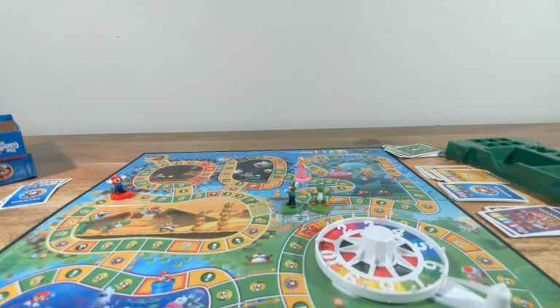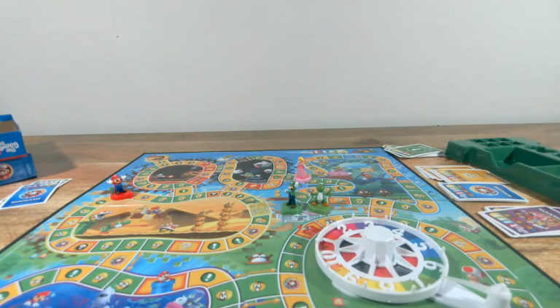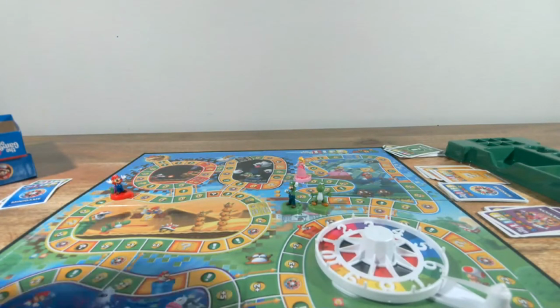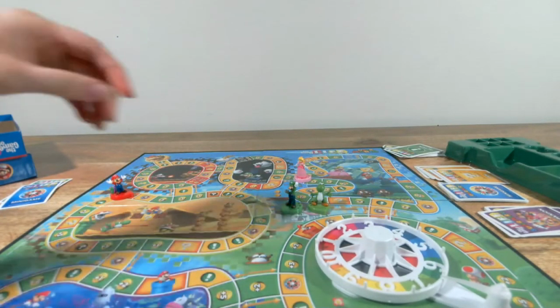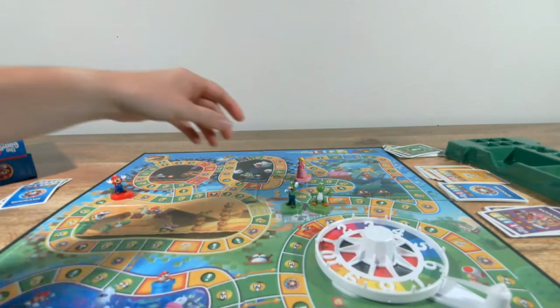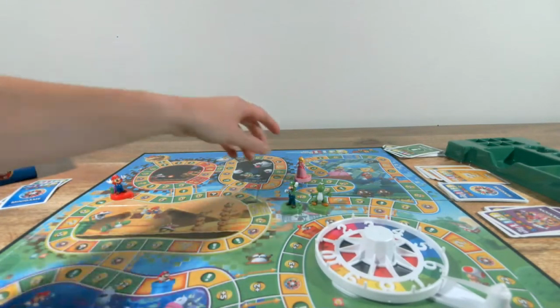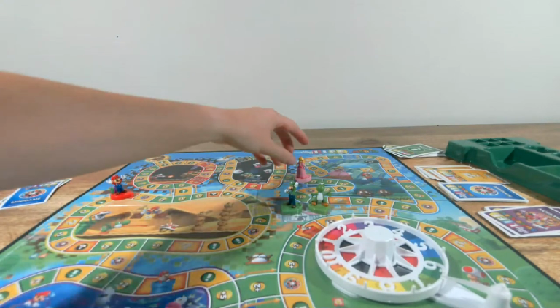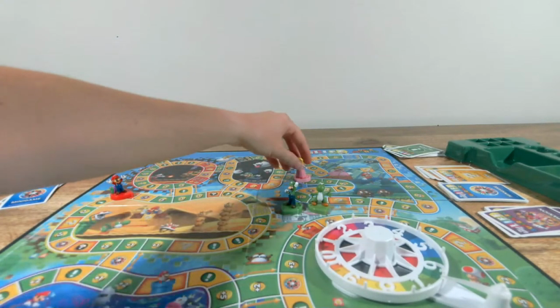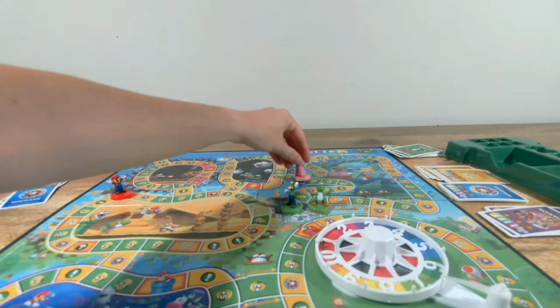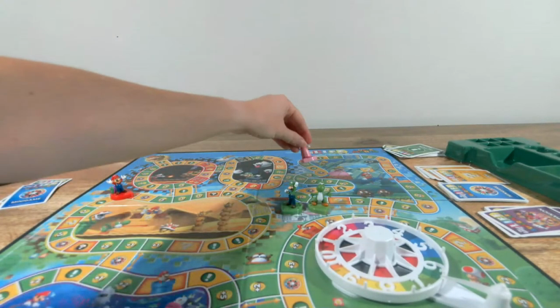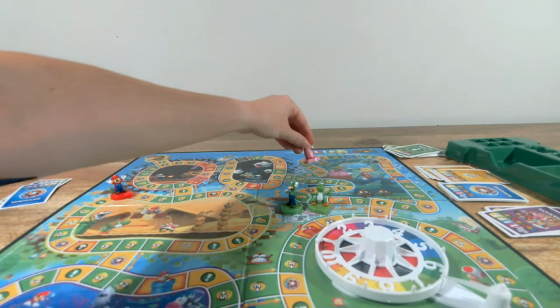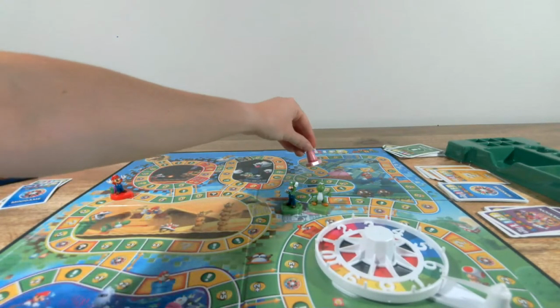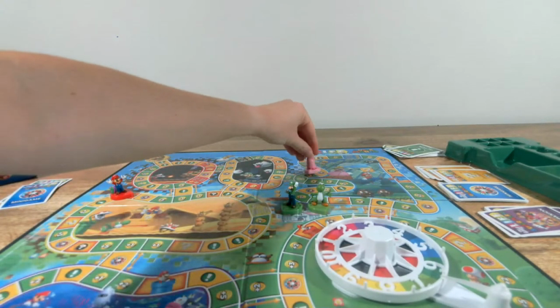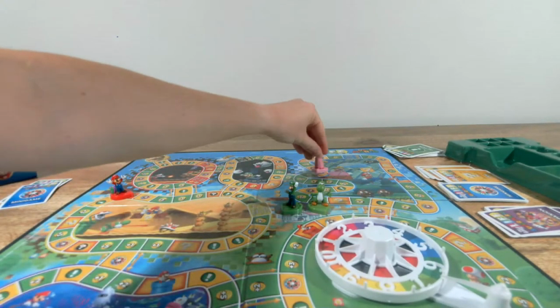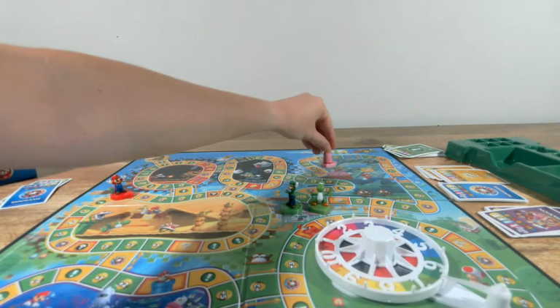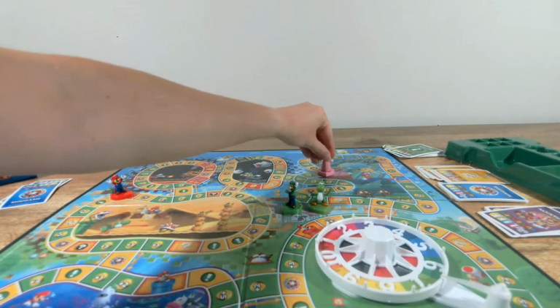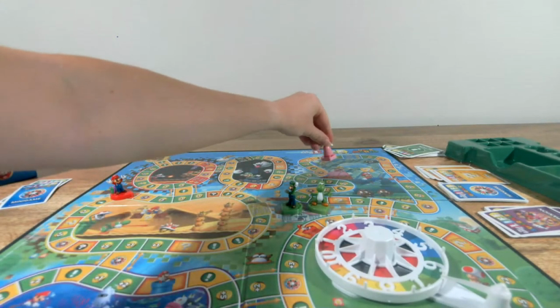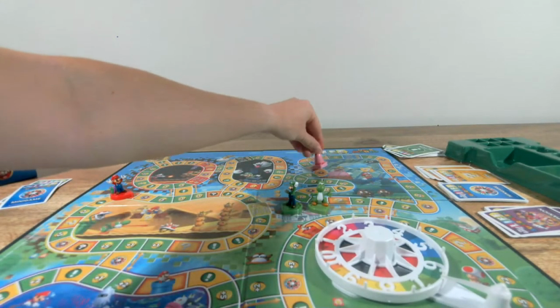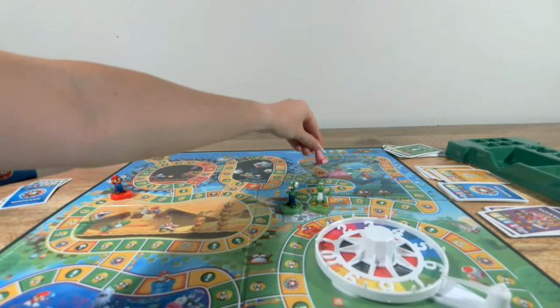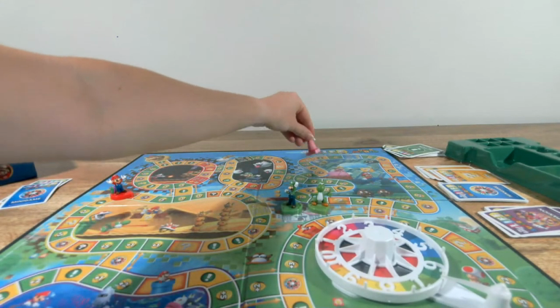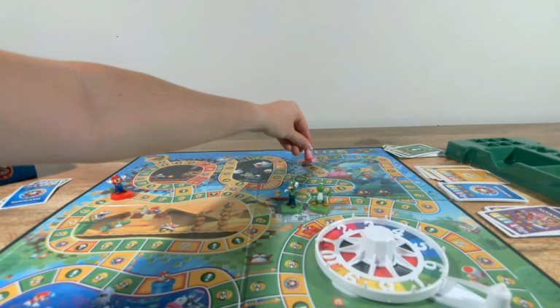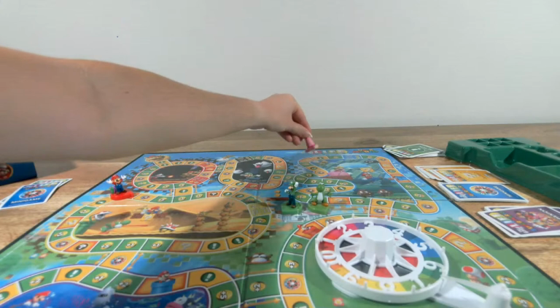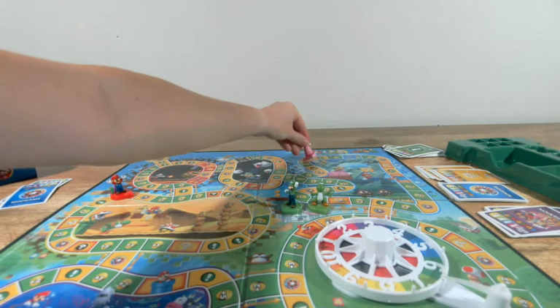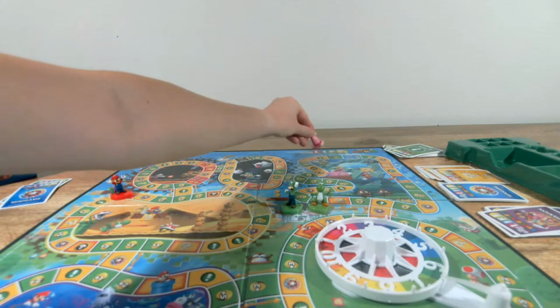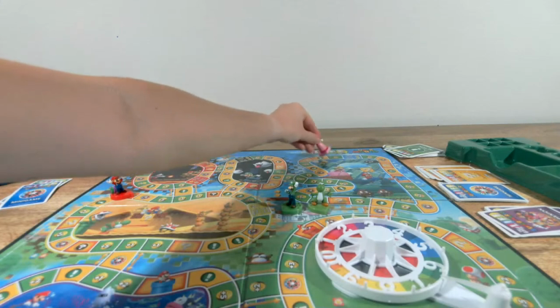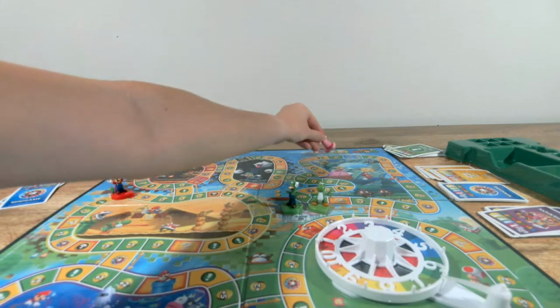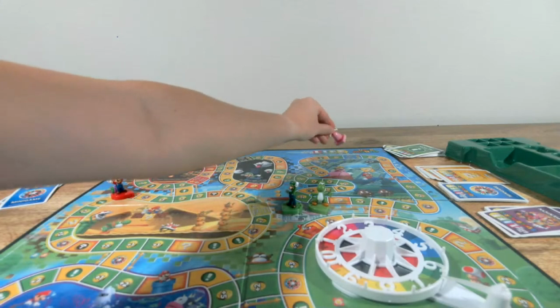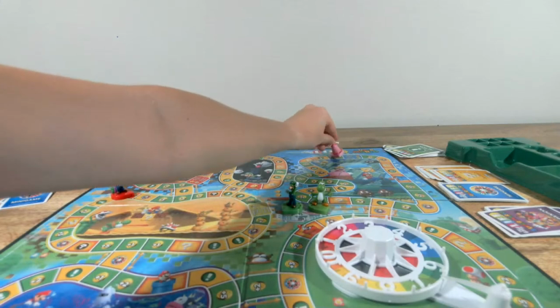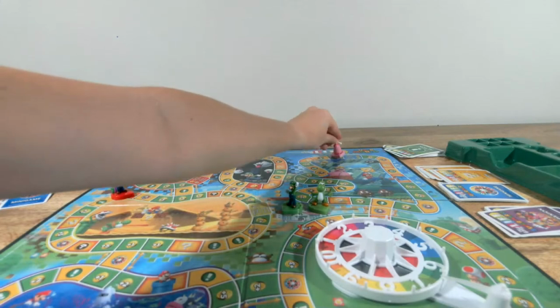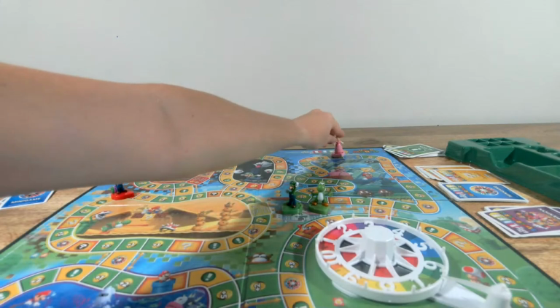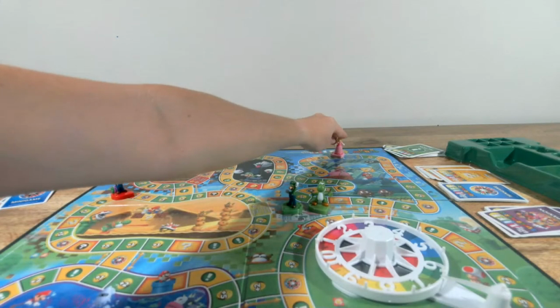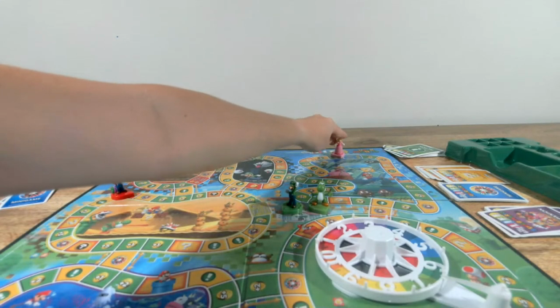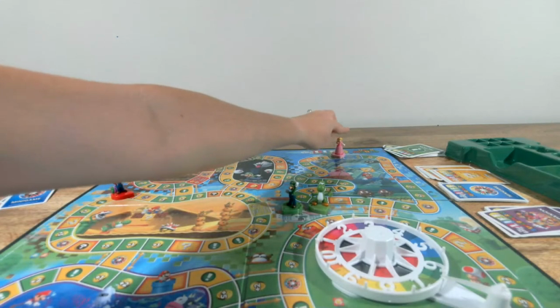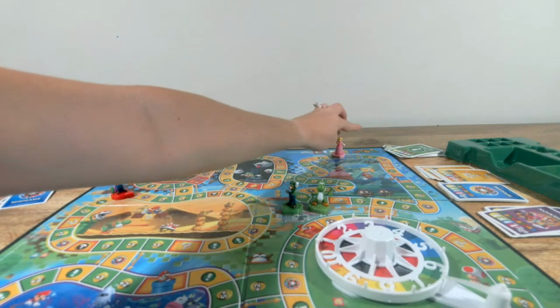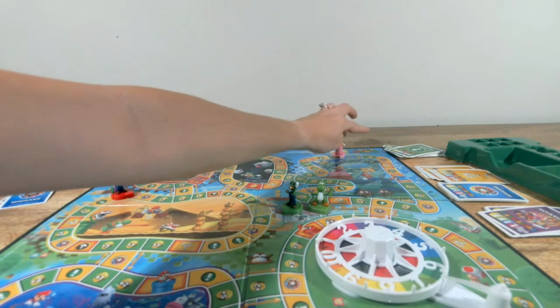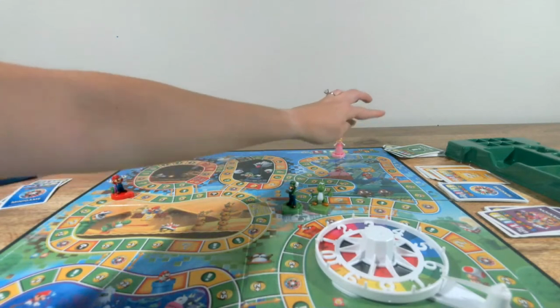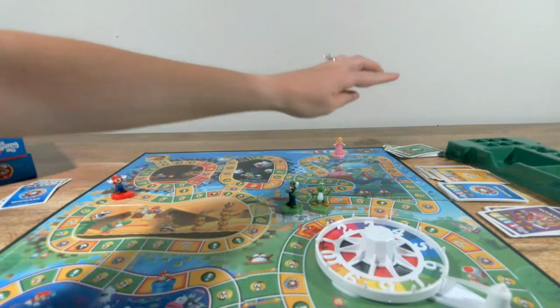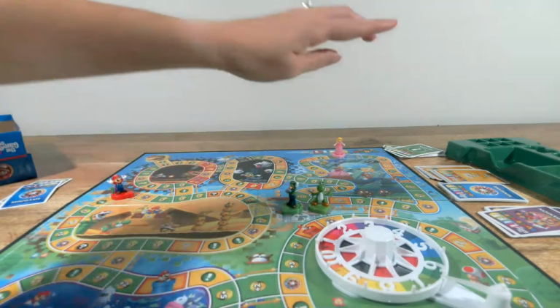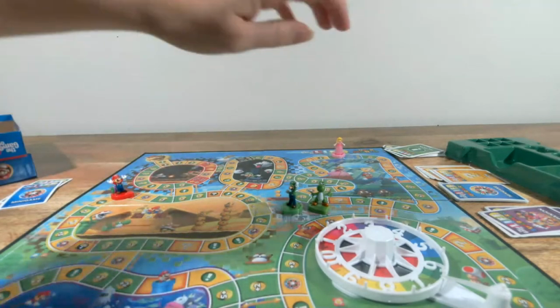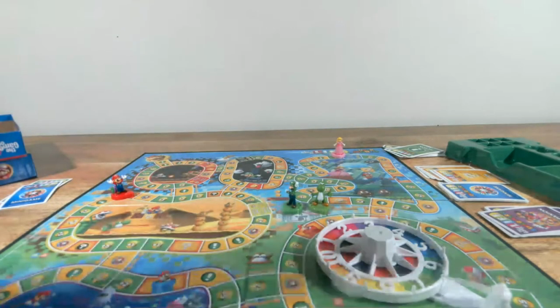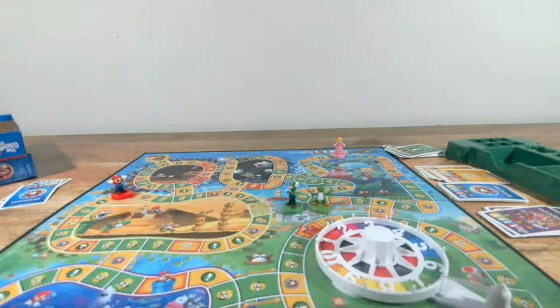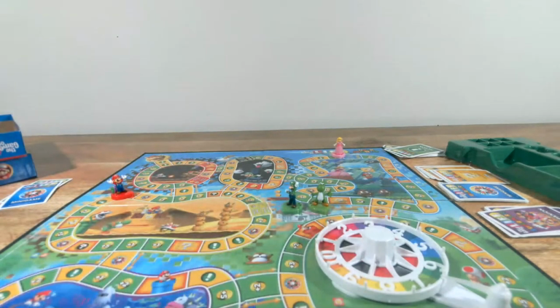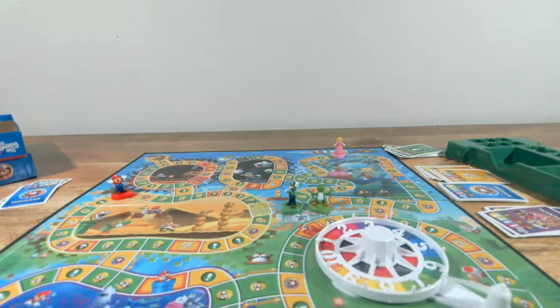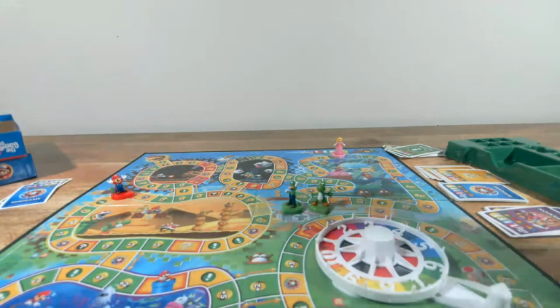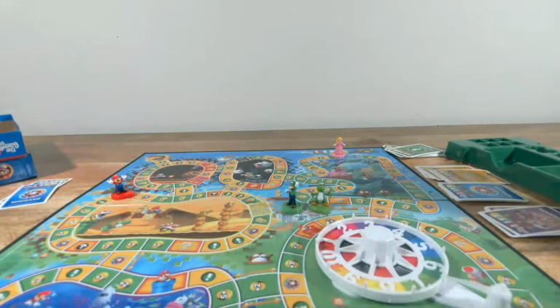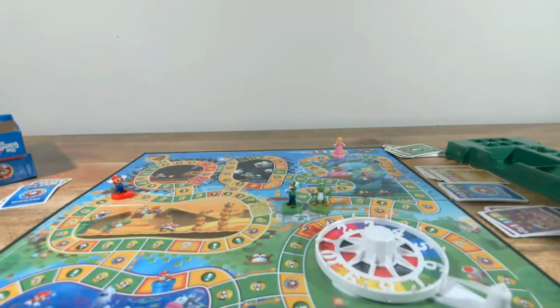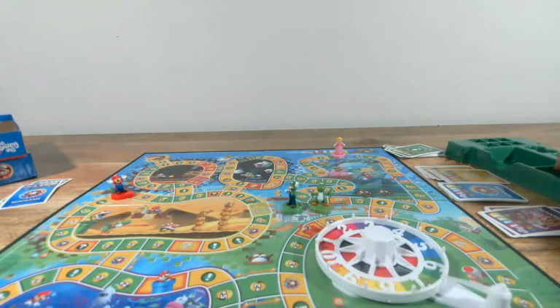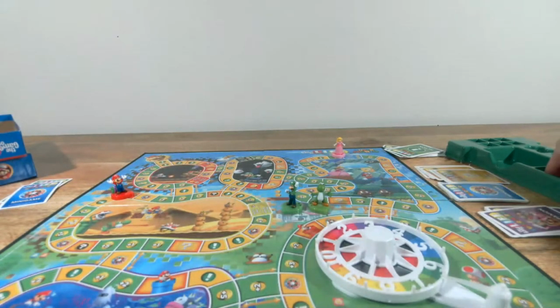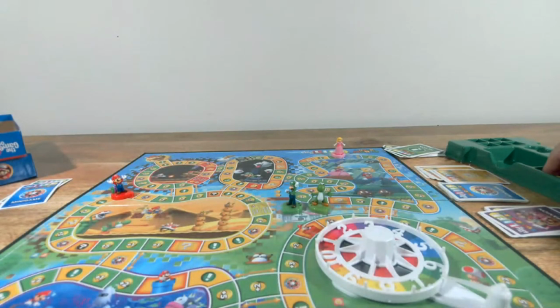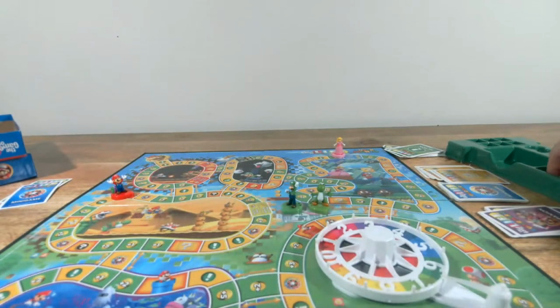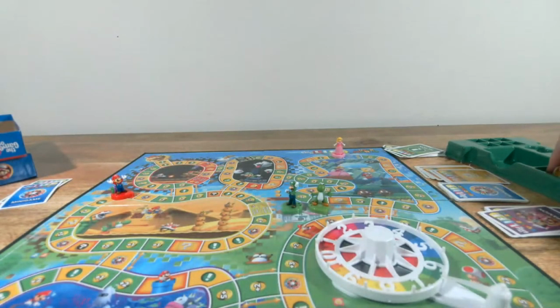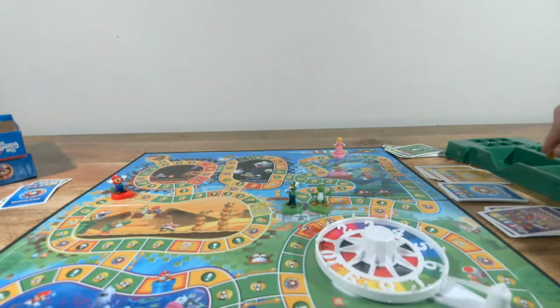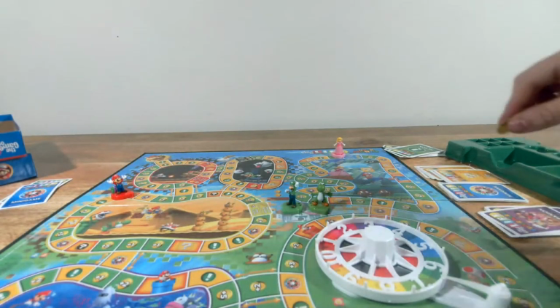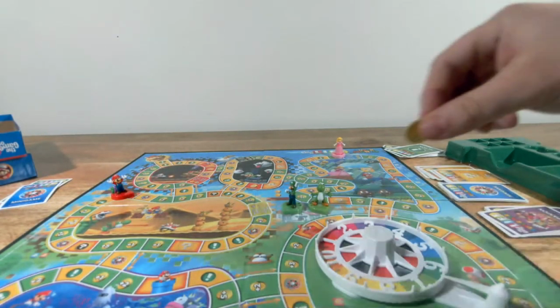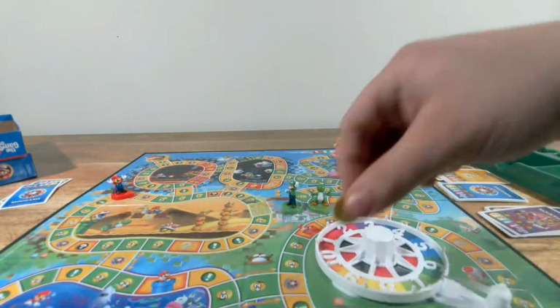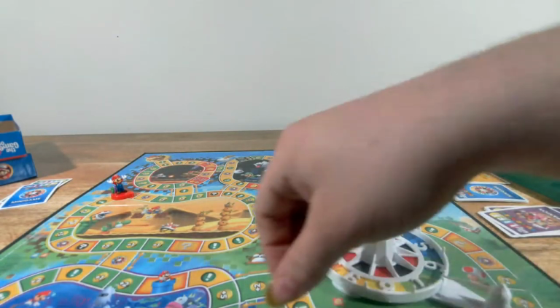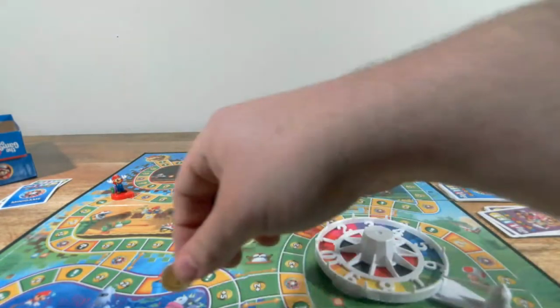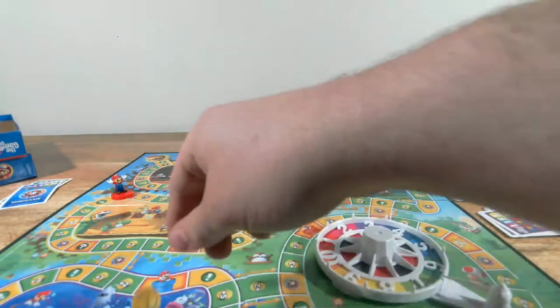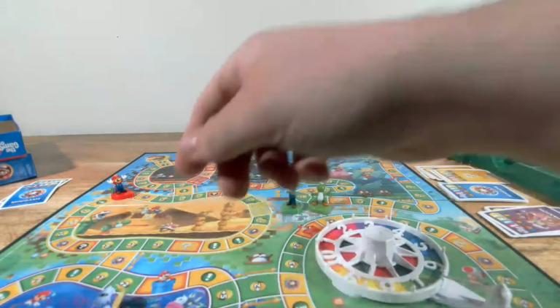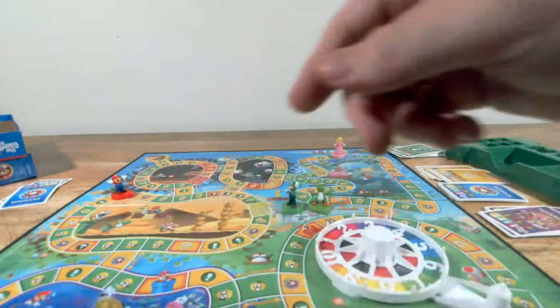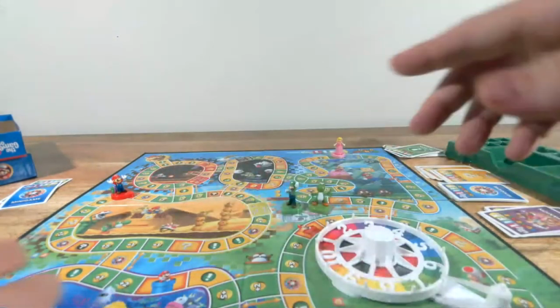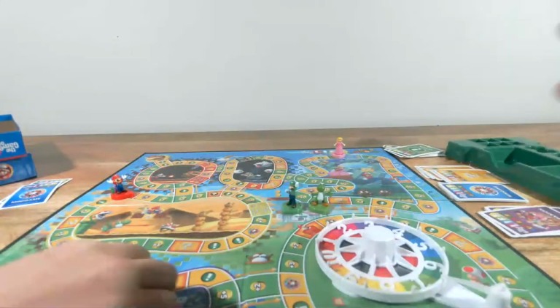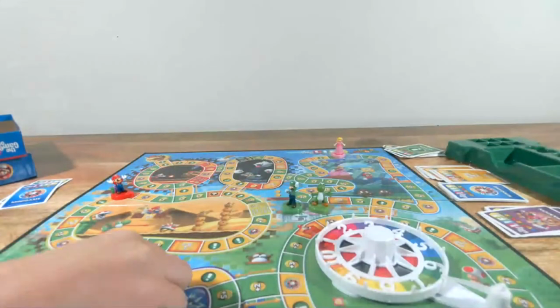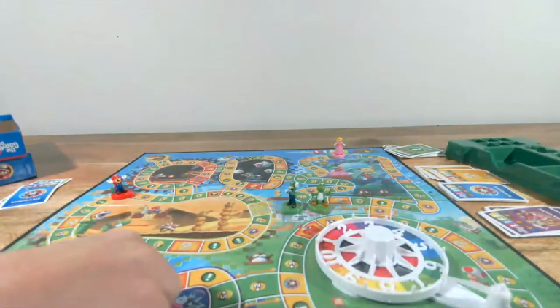I roll a seven and head up this way. One through seven — landed on a one-coin space. One coin please. So tell me — how do you make it to Bowser and defeat him?